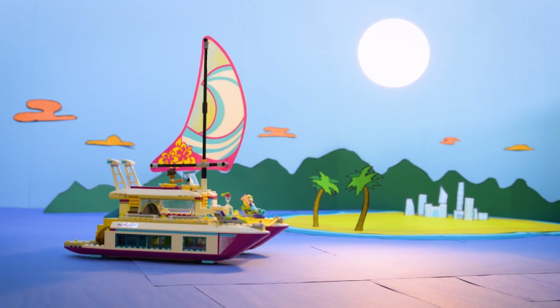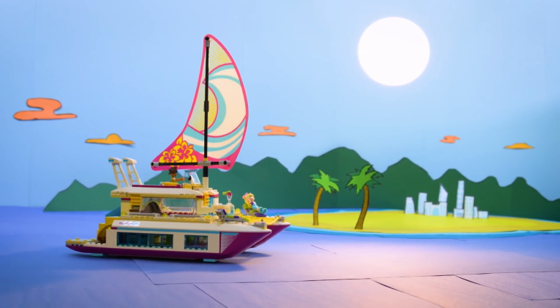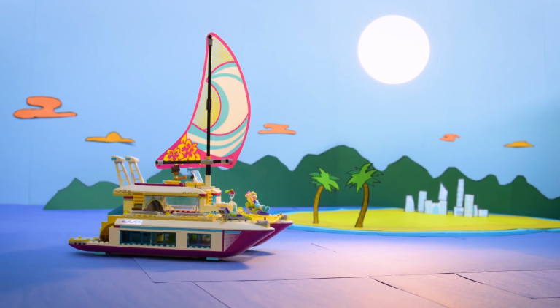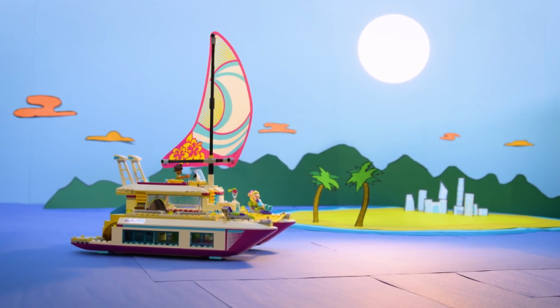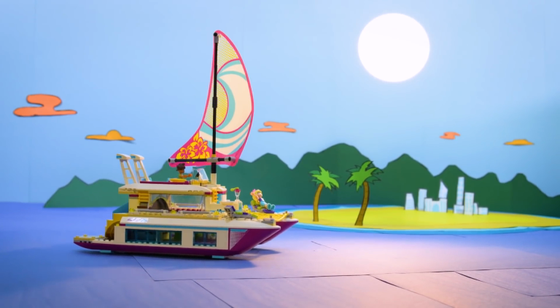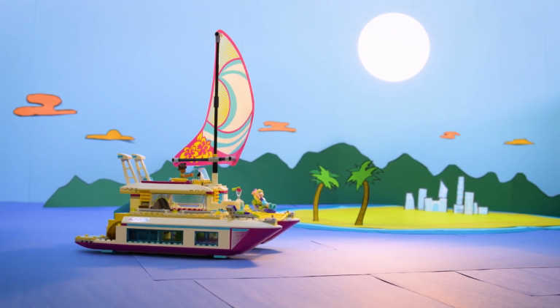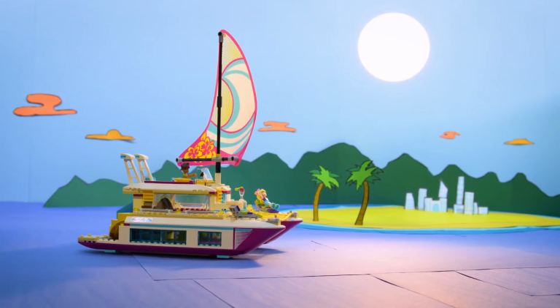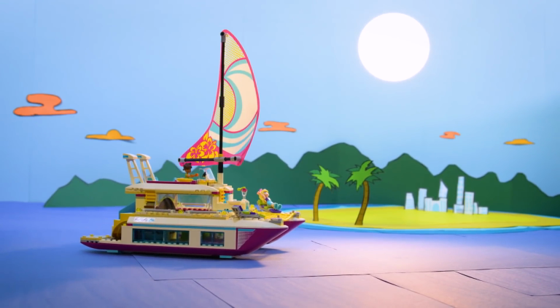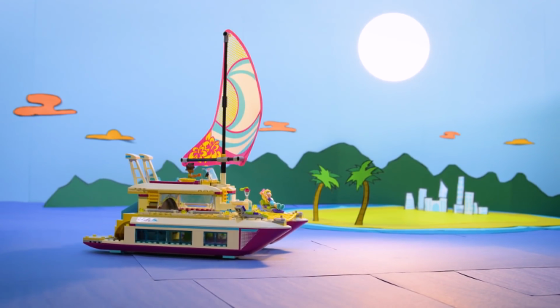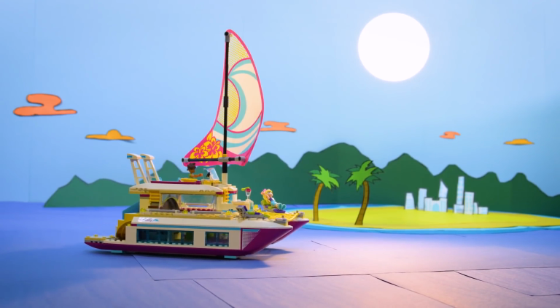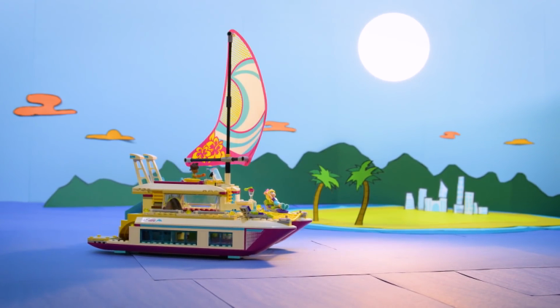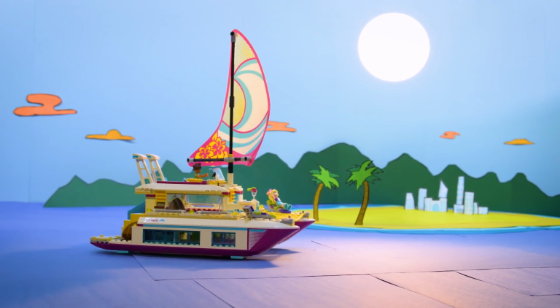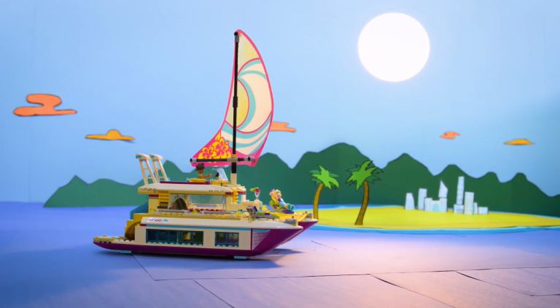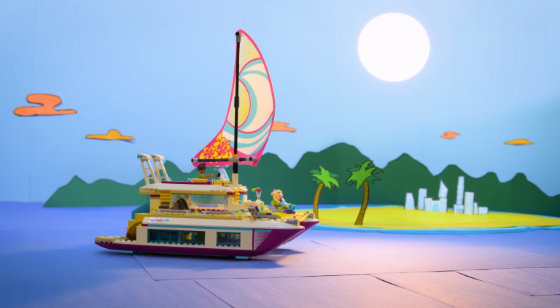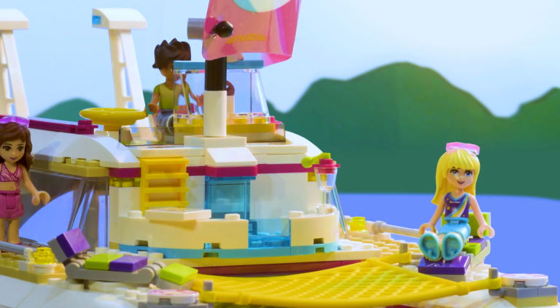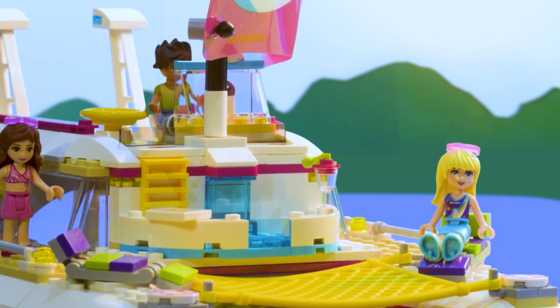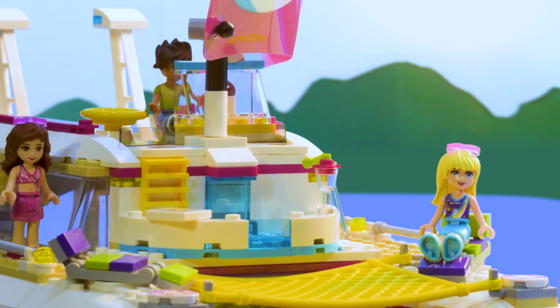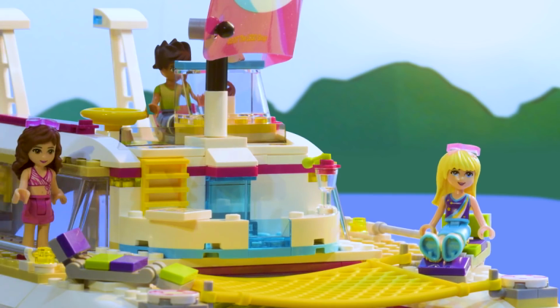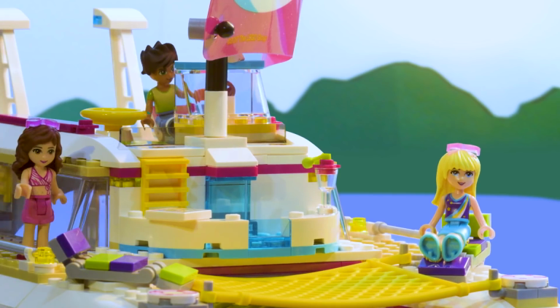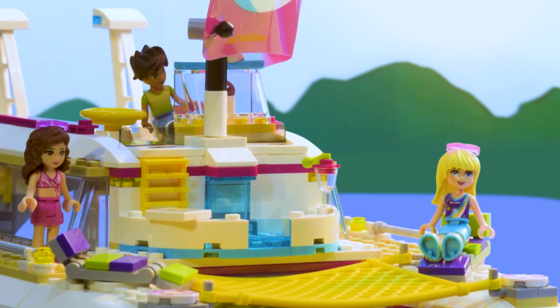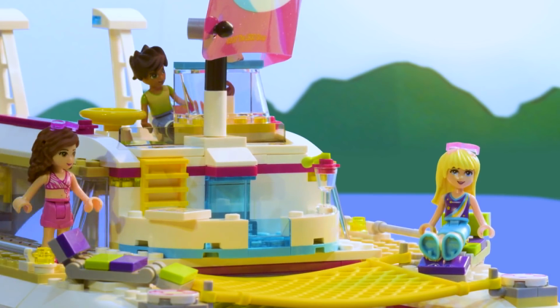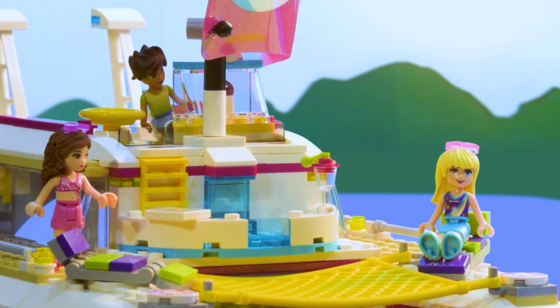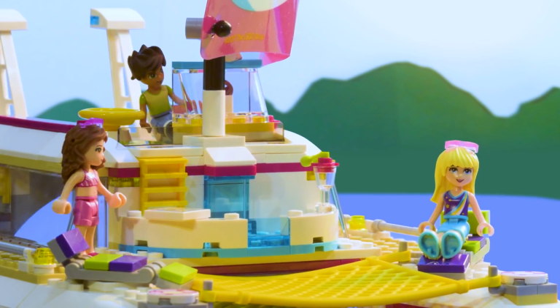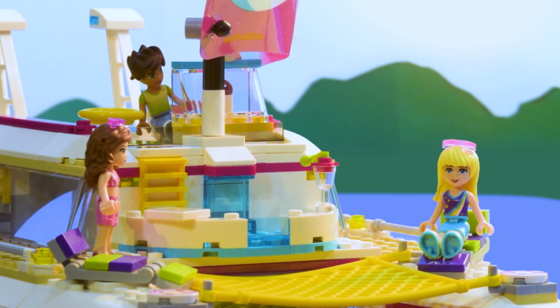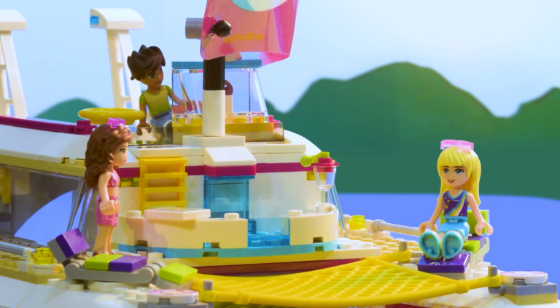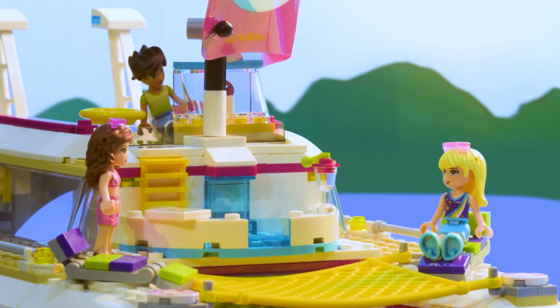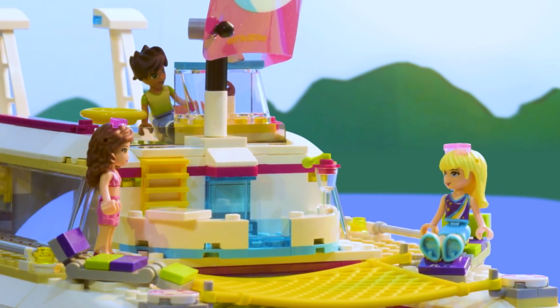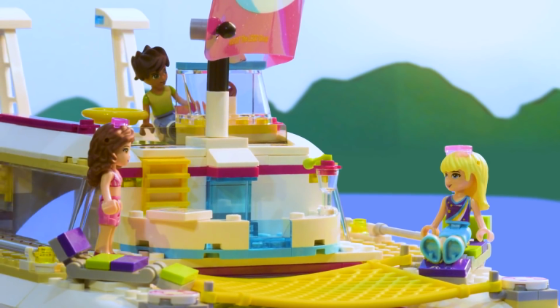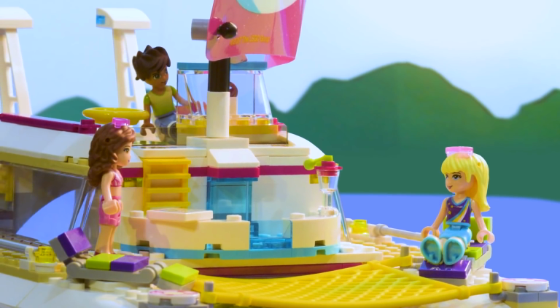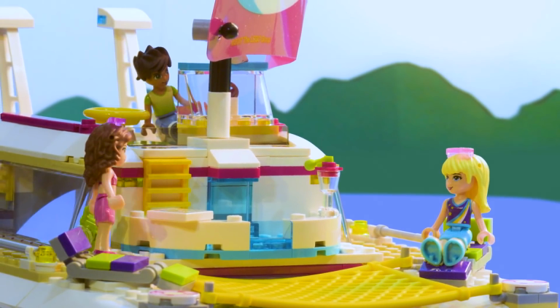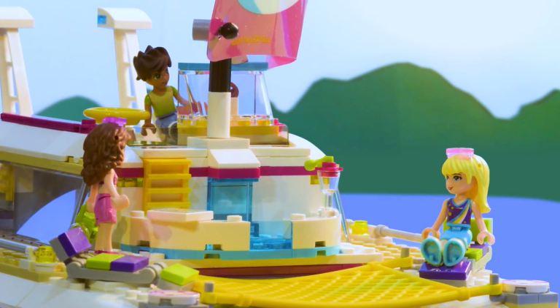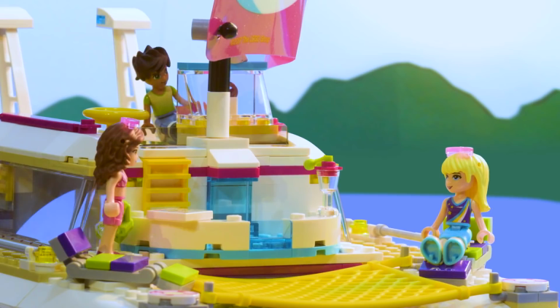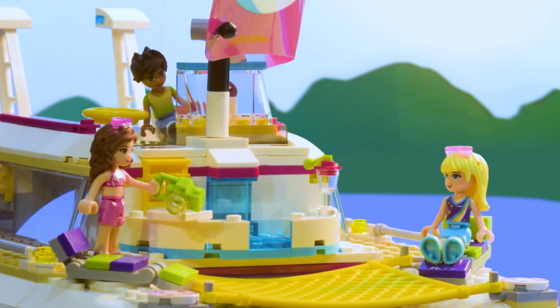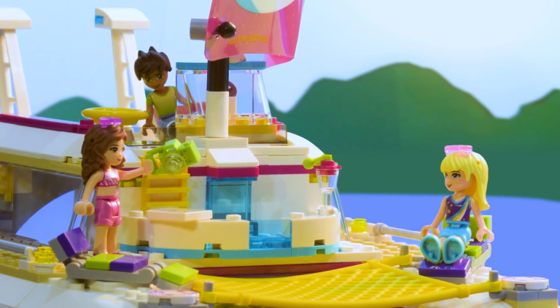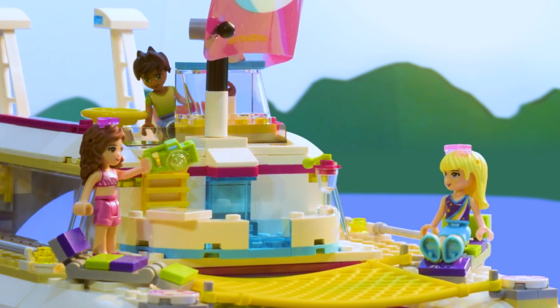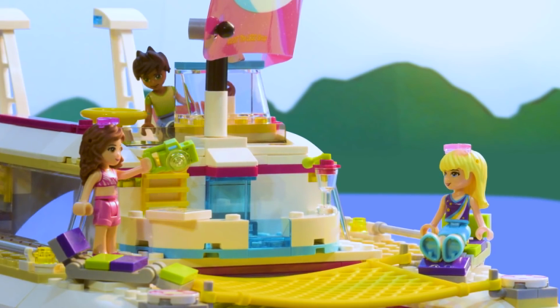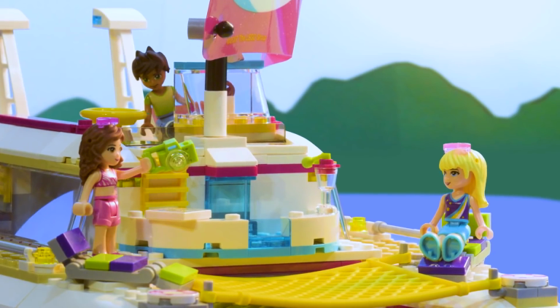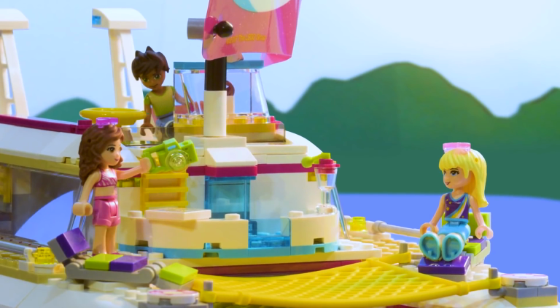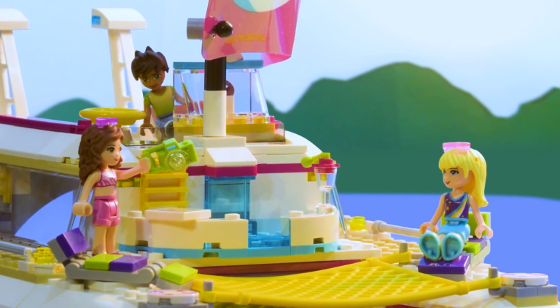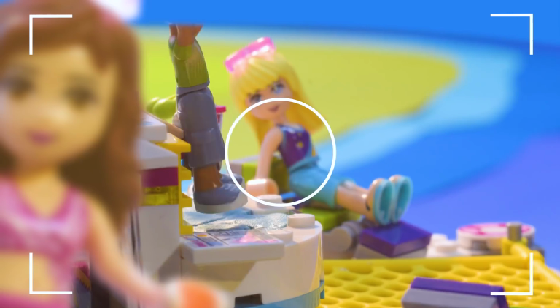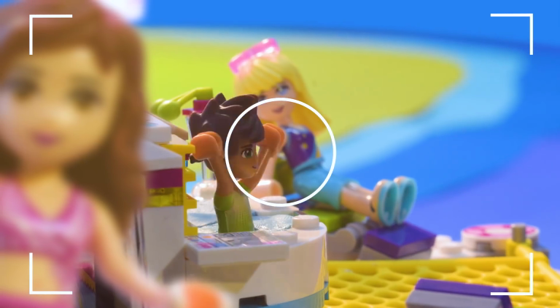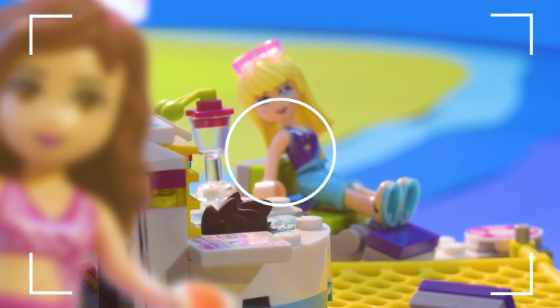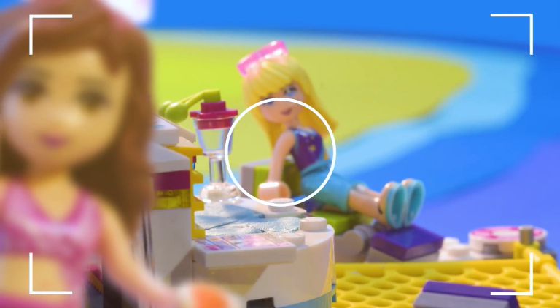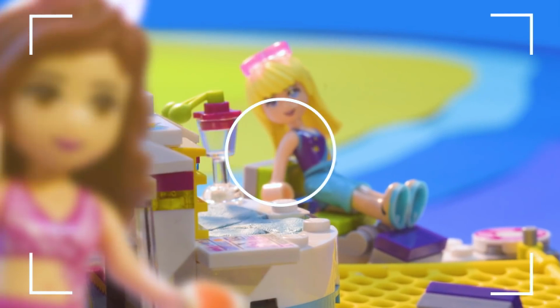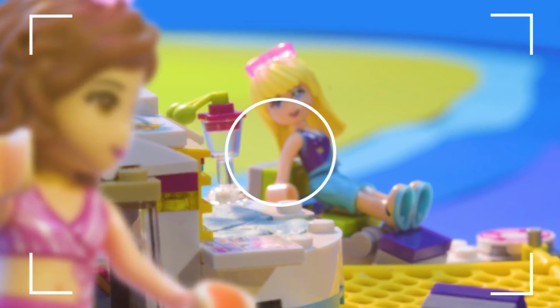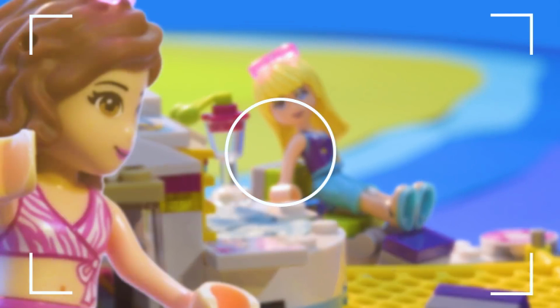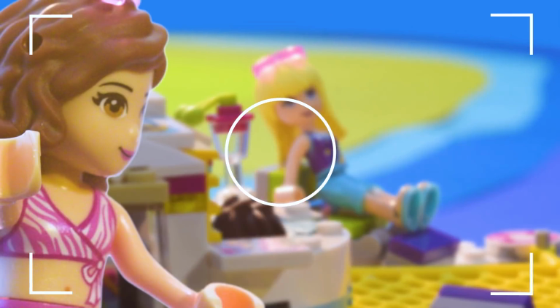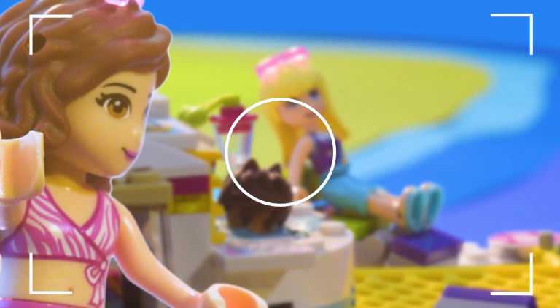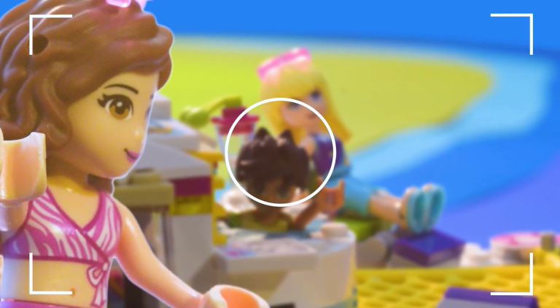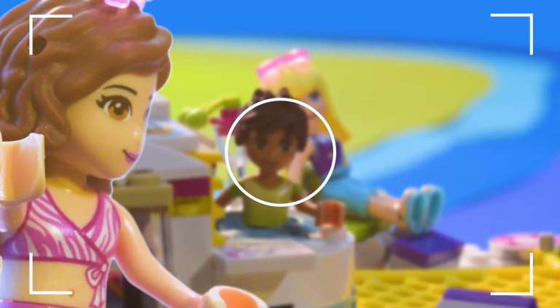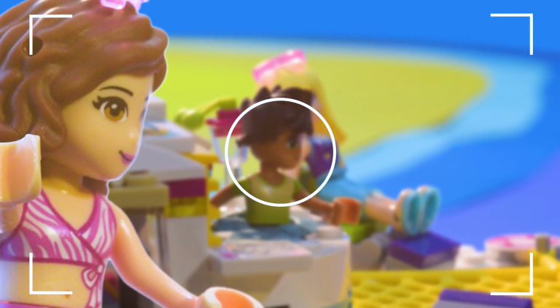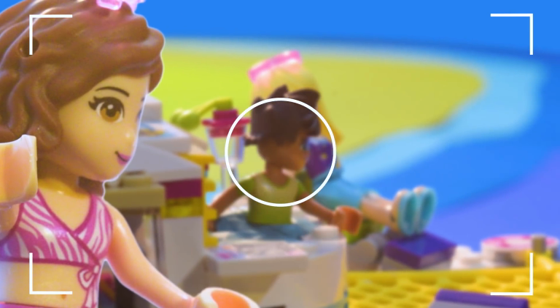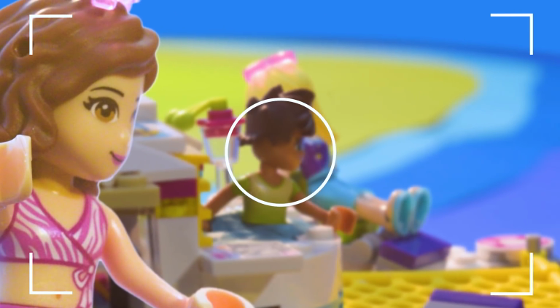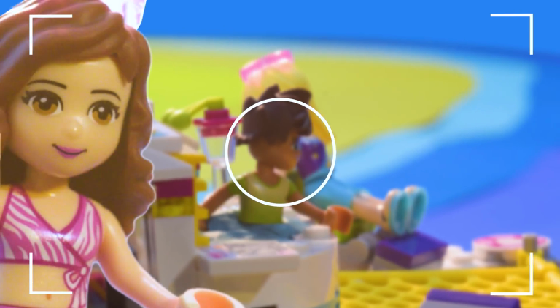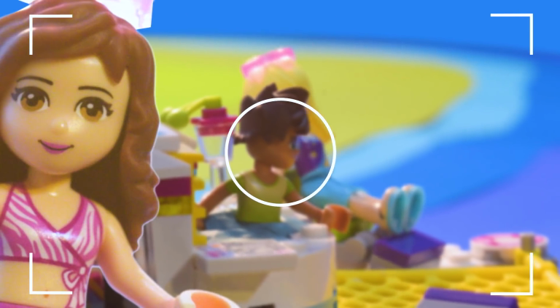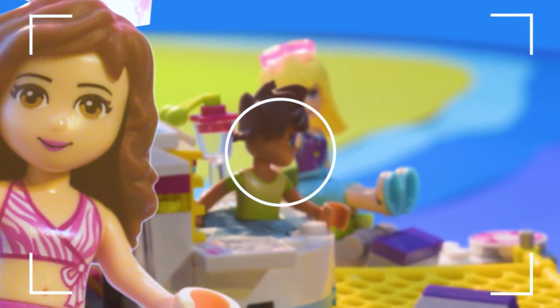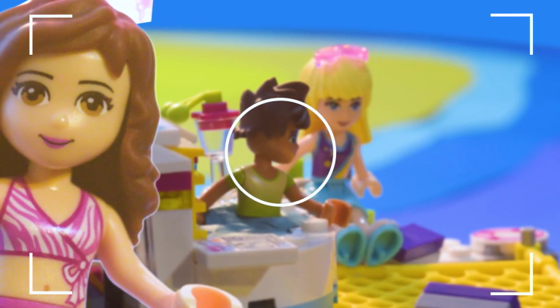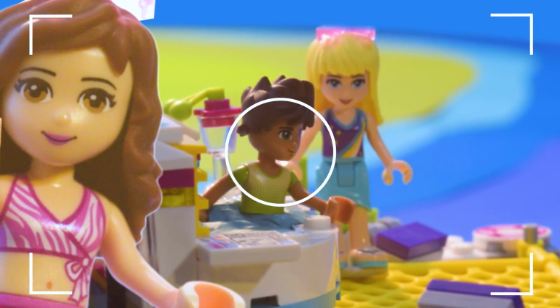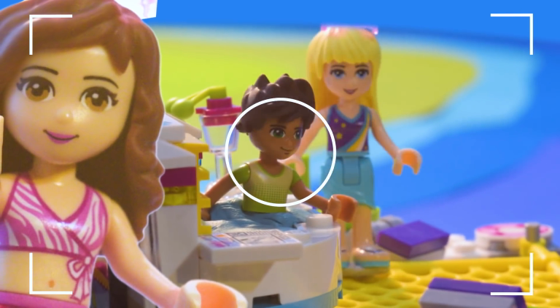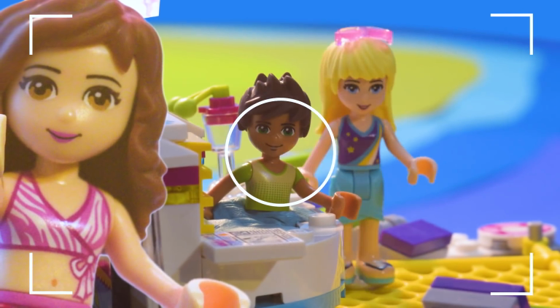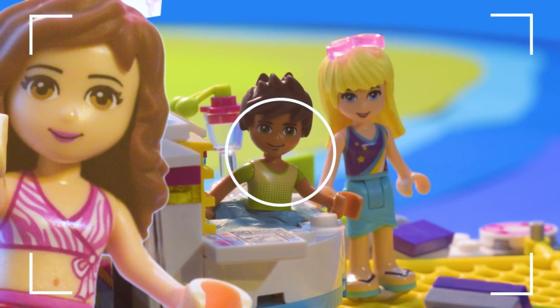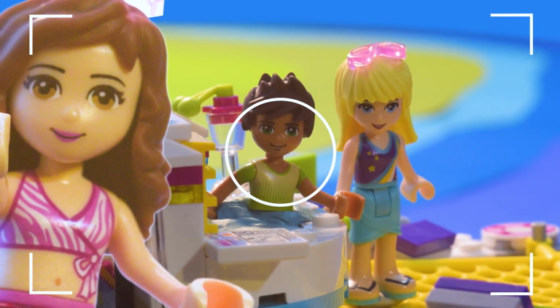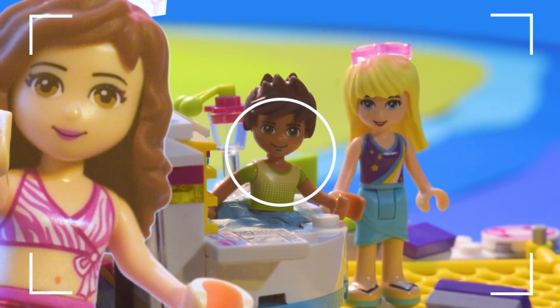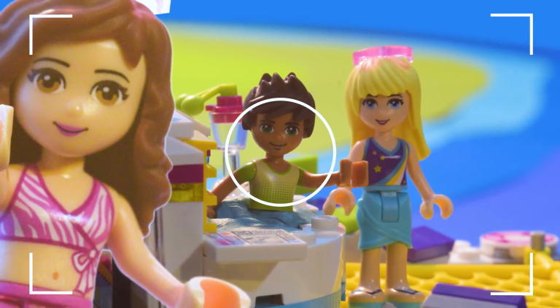Could this day get any better? Say pineapple. Pineapple! Pineapple!